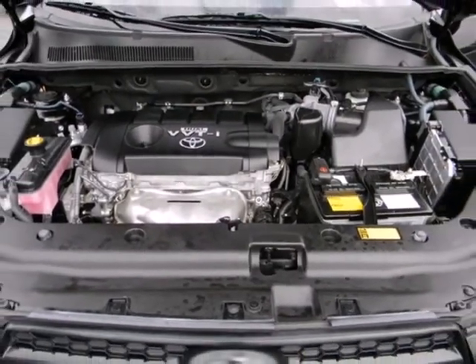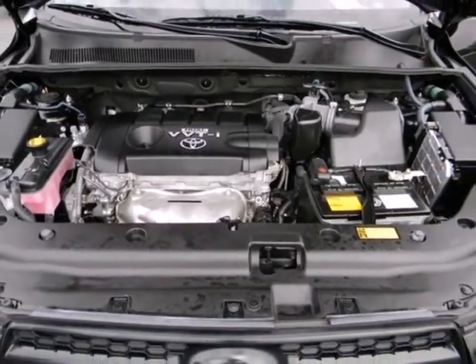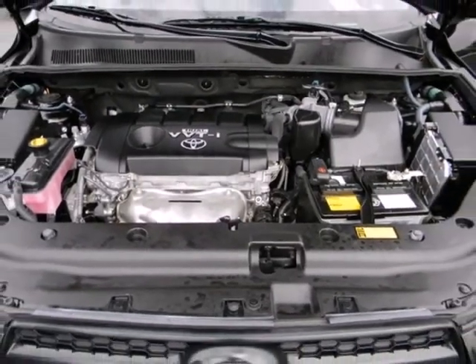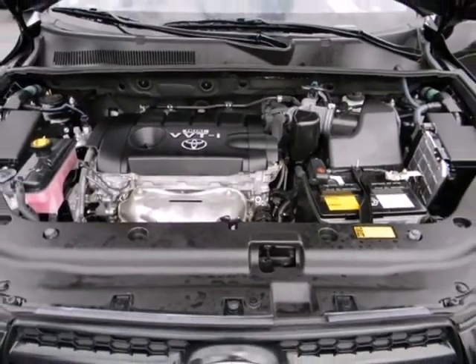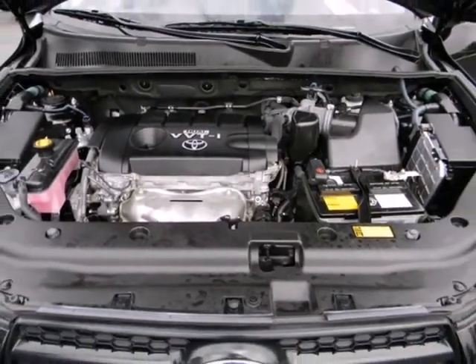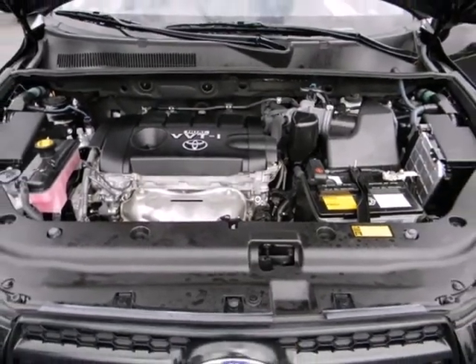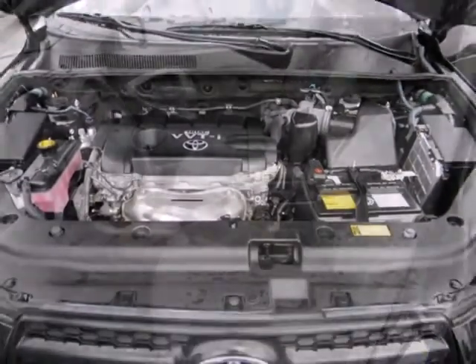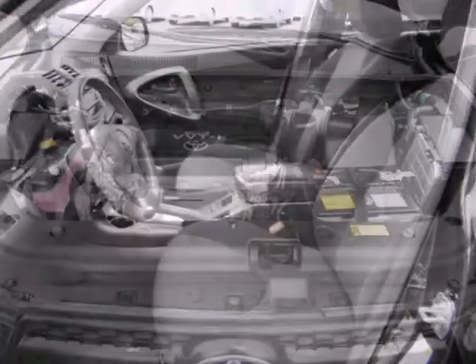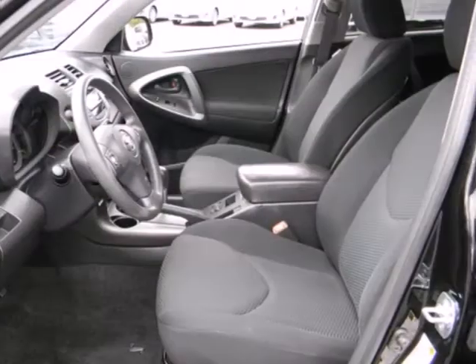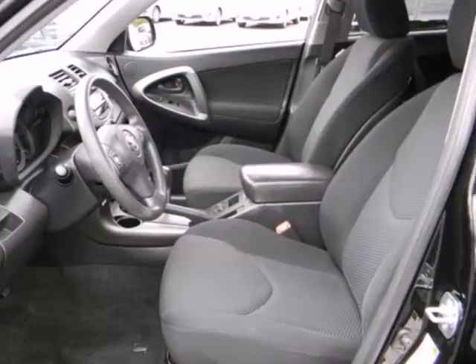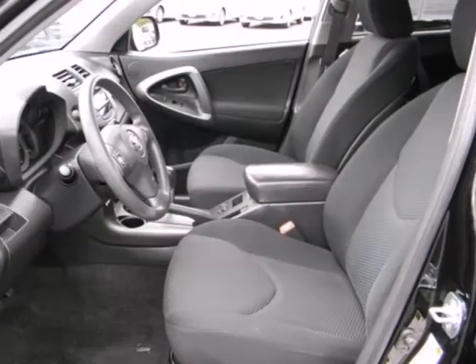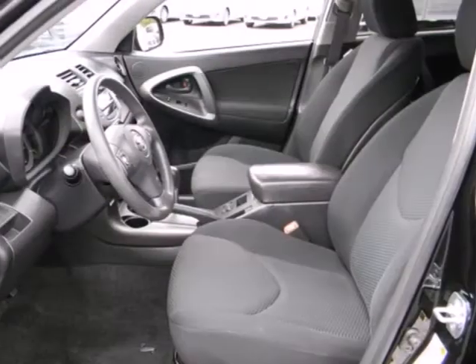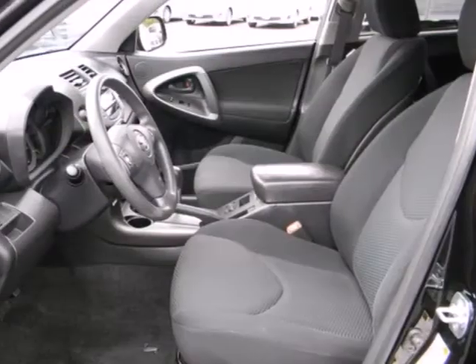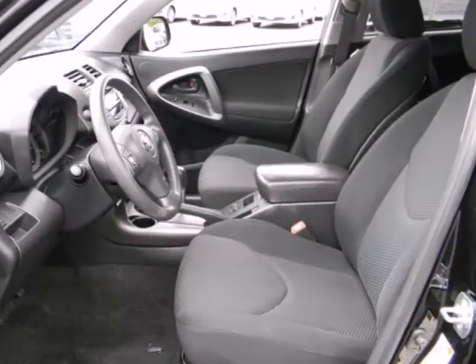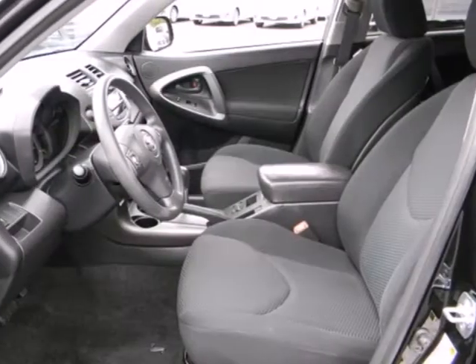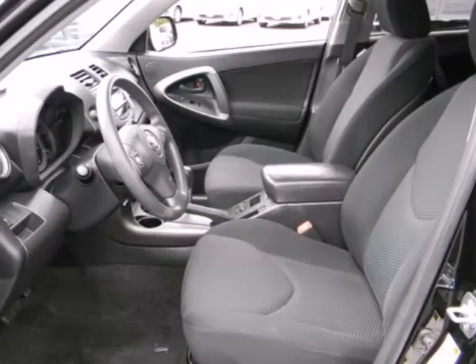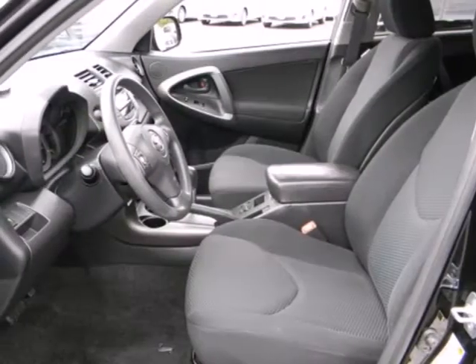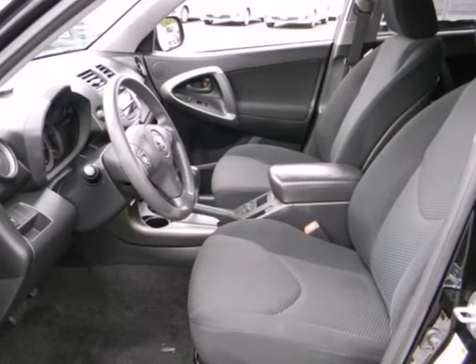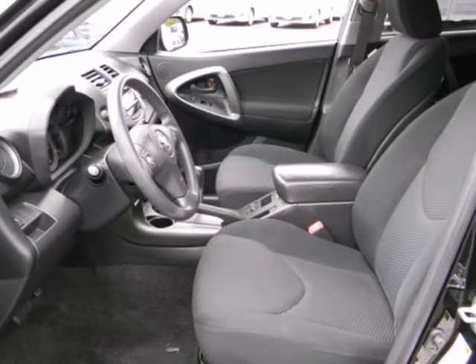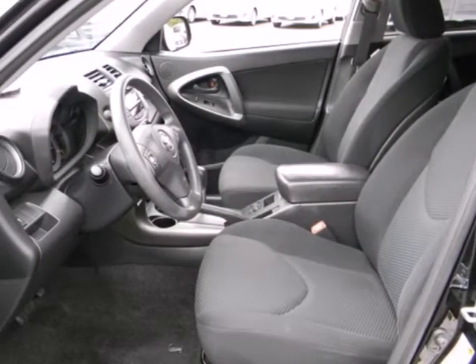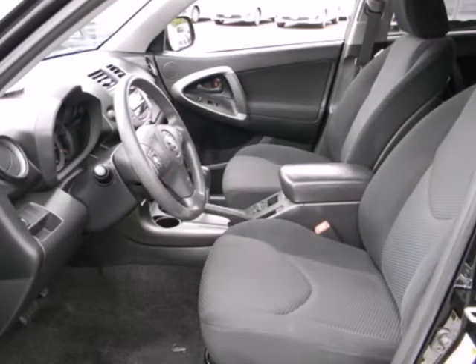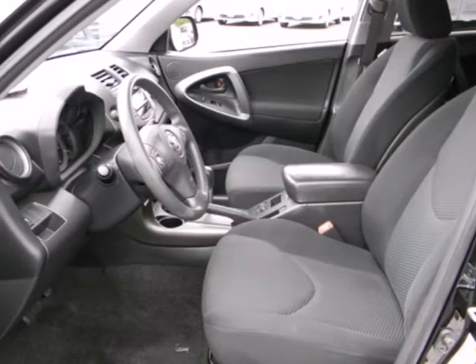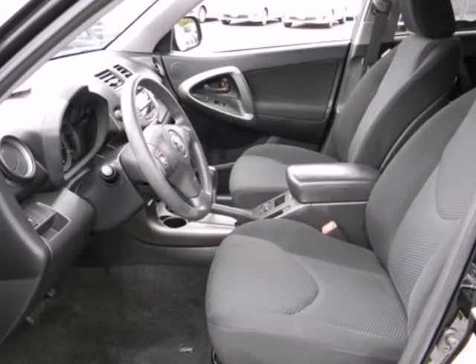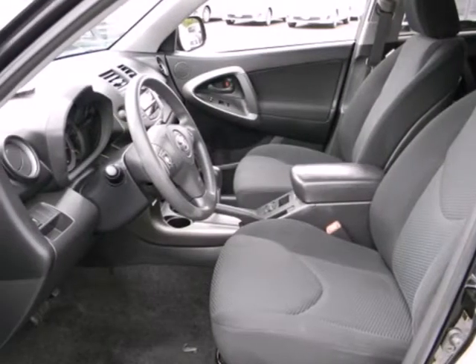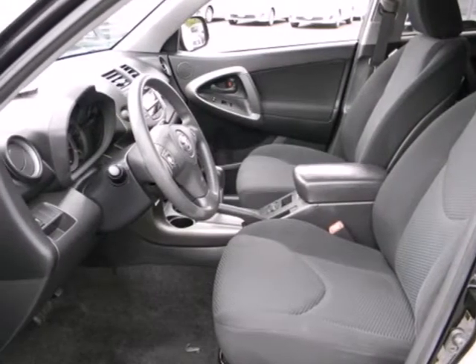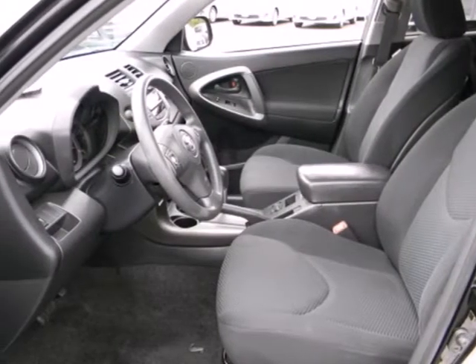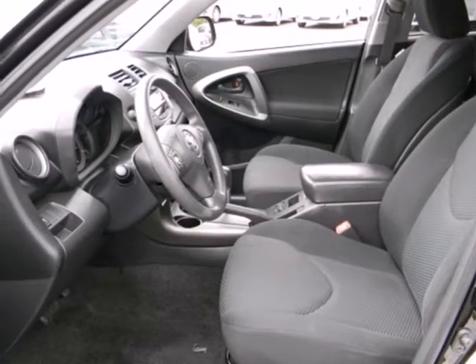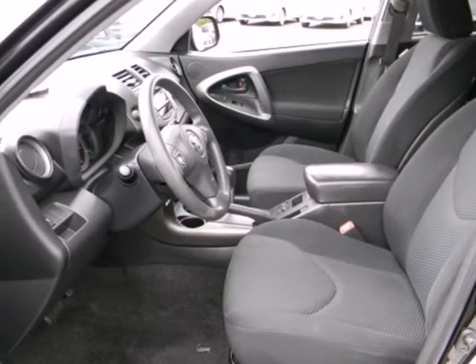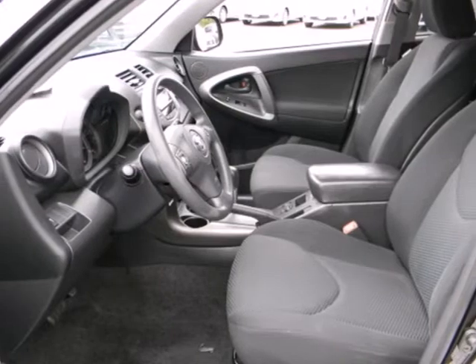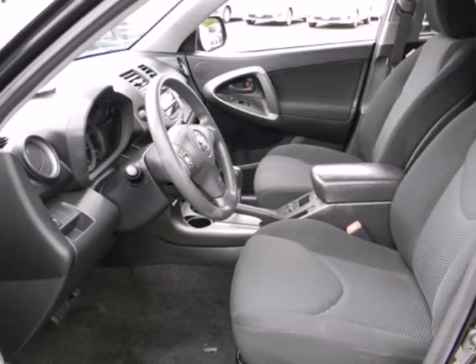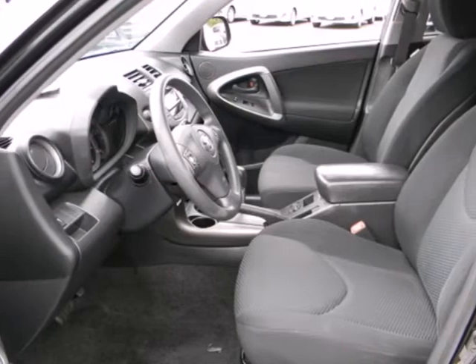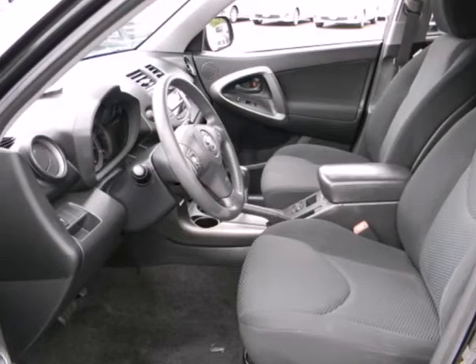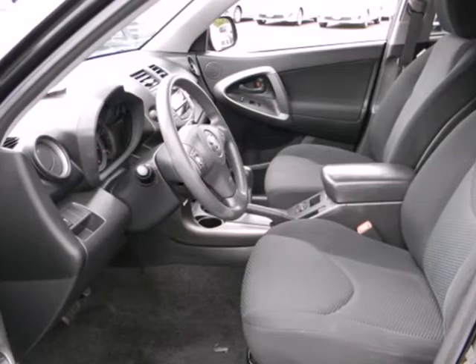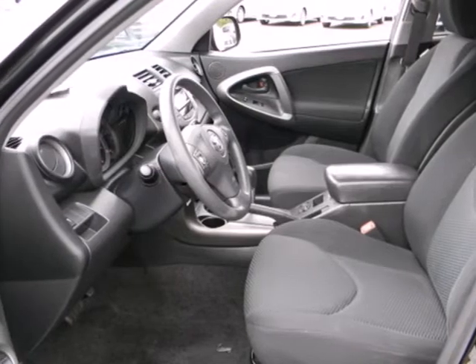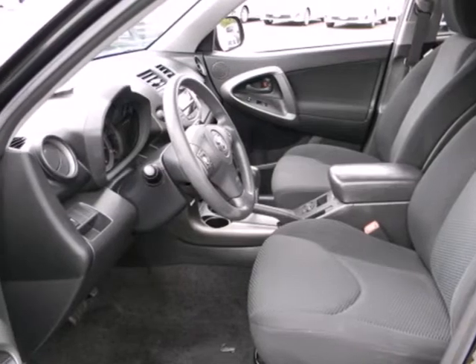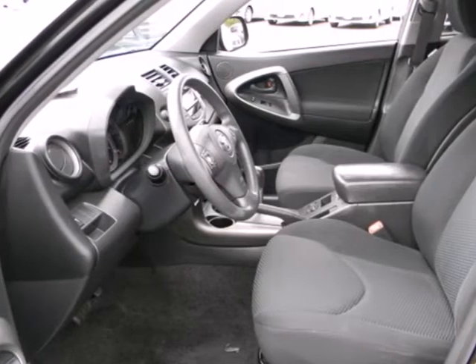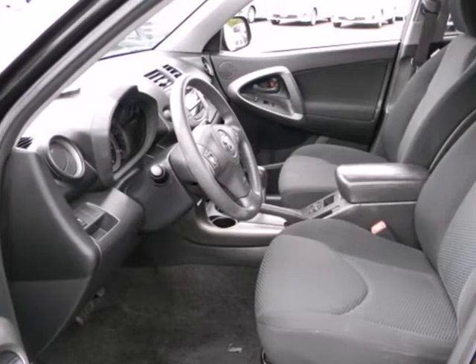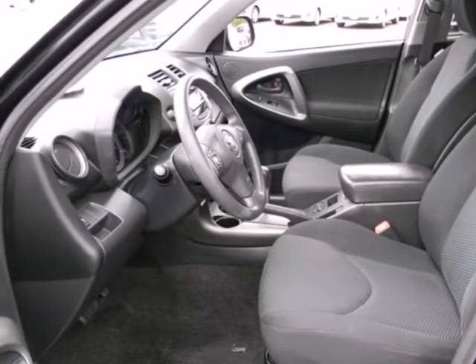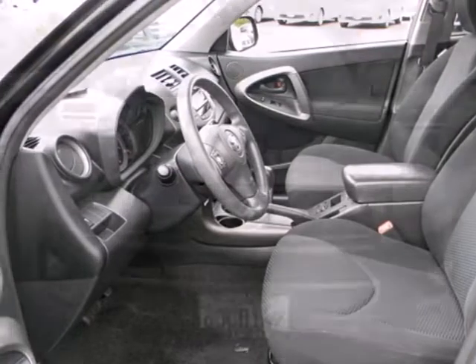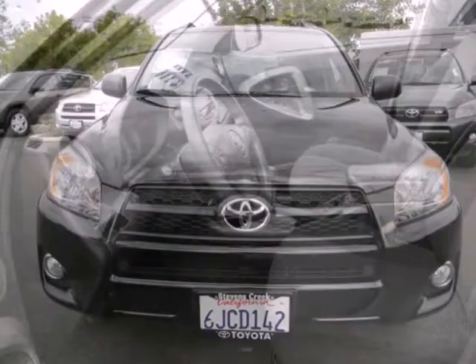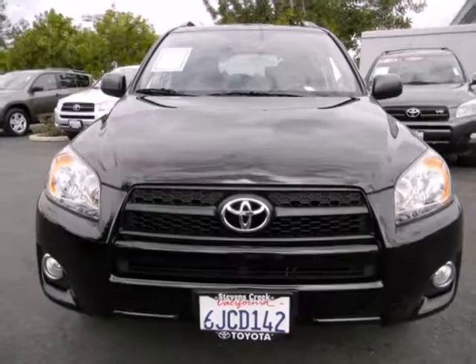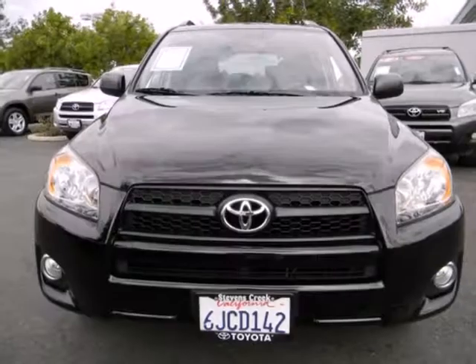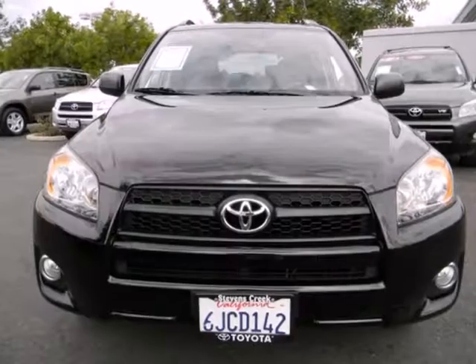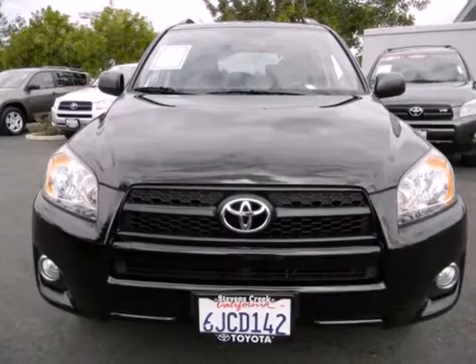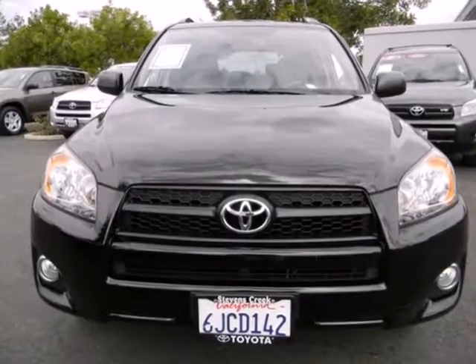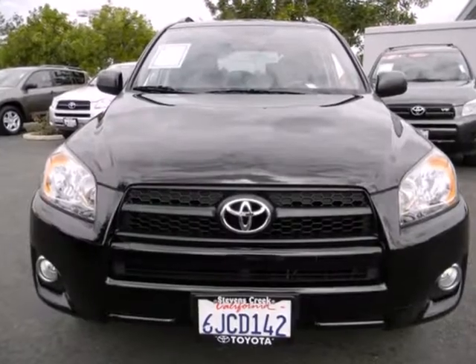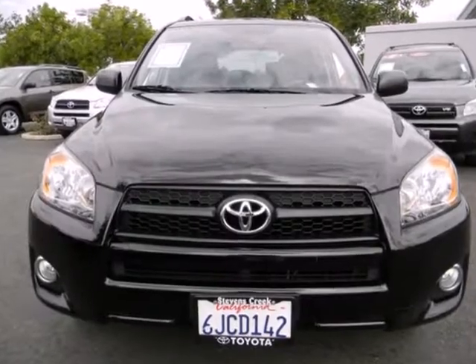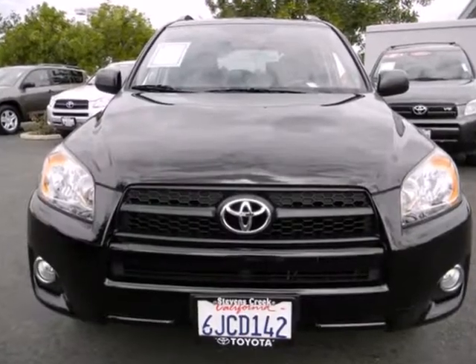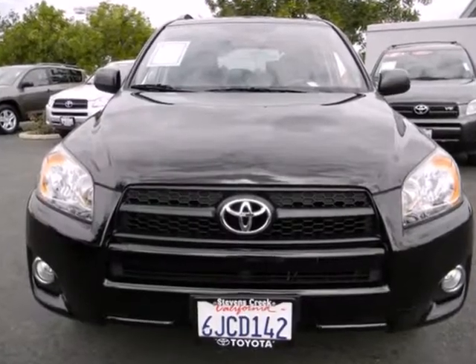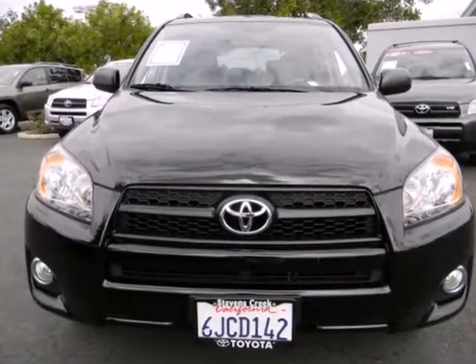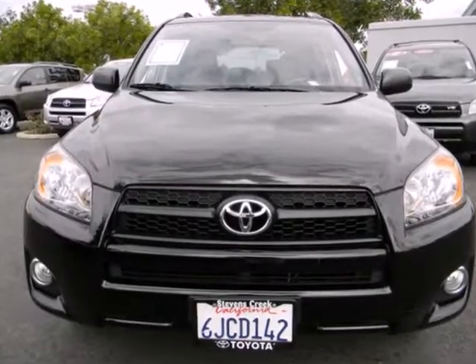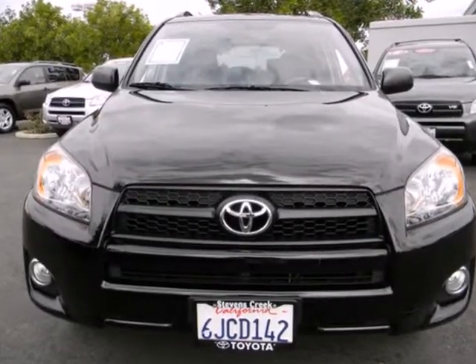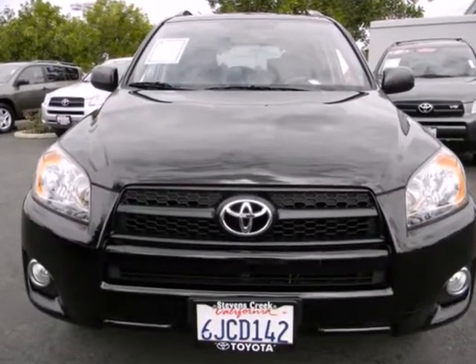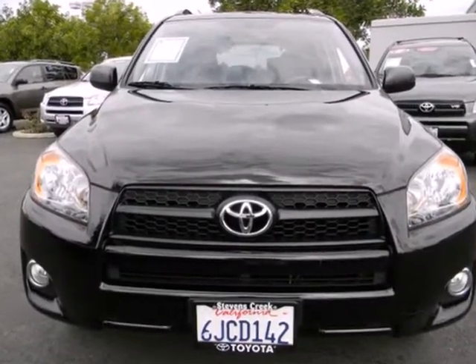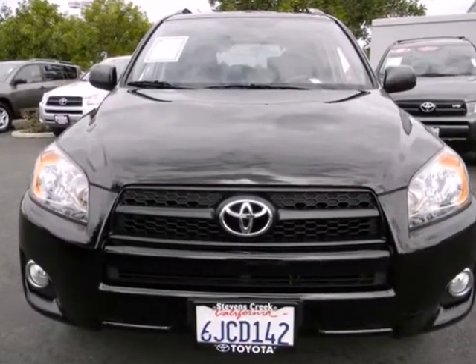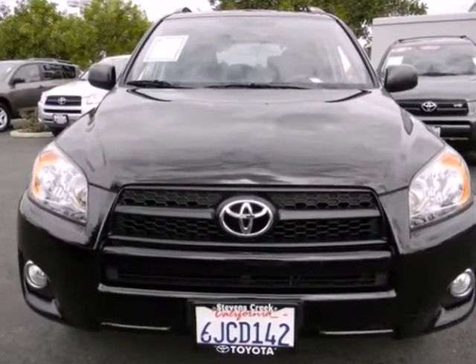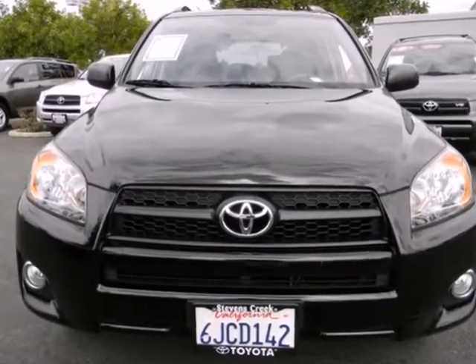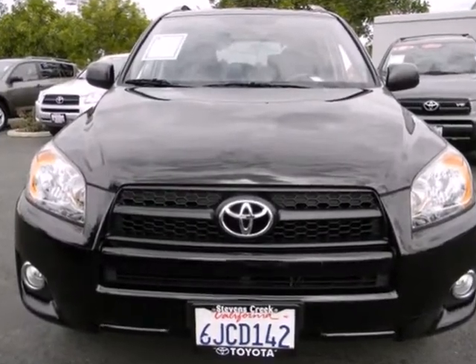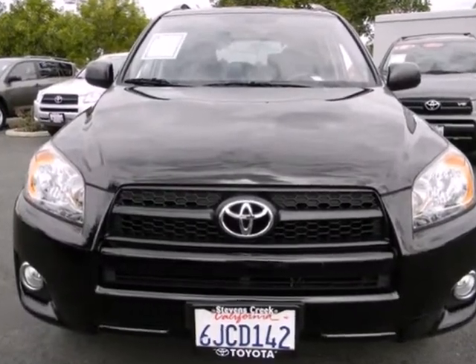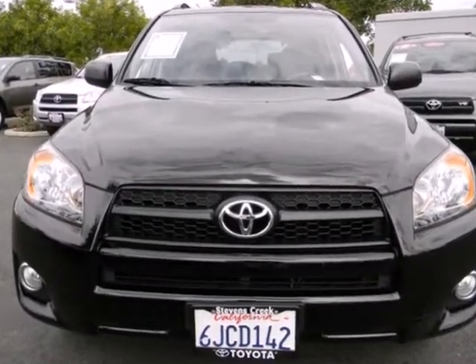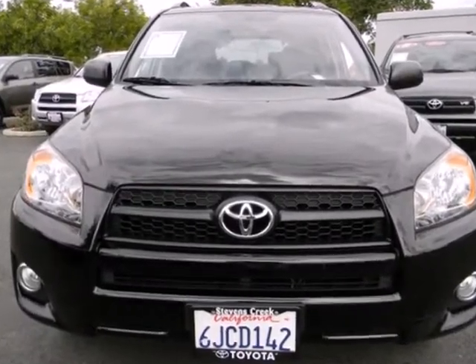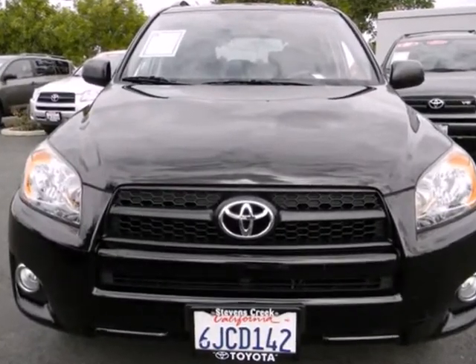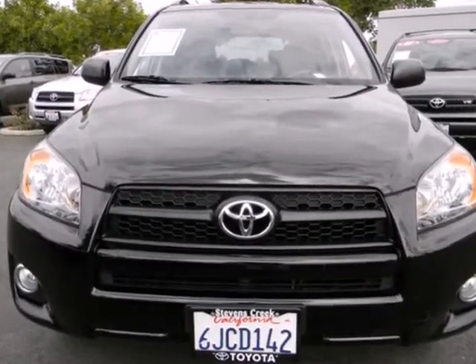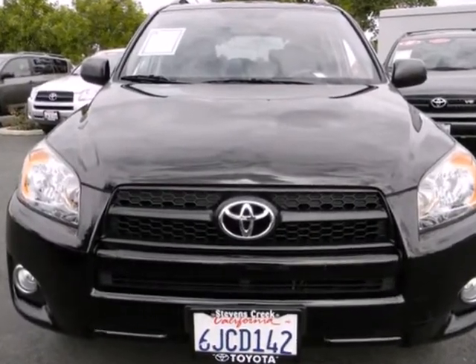Nimble handling, numerous special features, and Toyota quality make this RAV4 an excellent choice. Test drive it today.